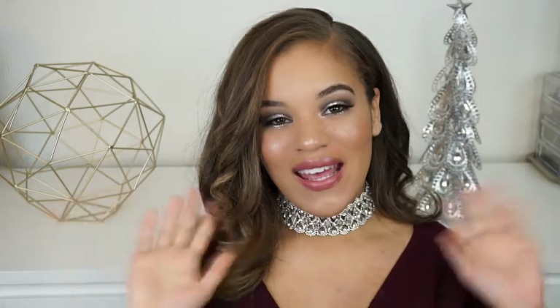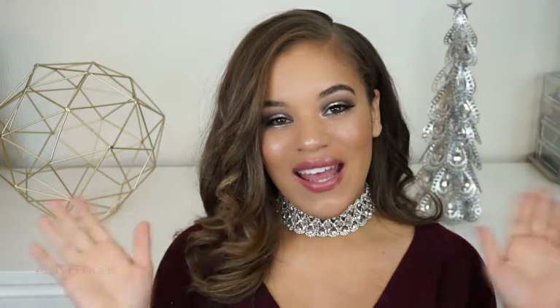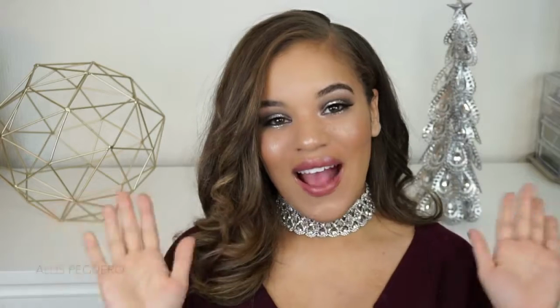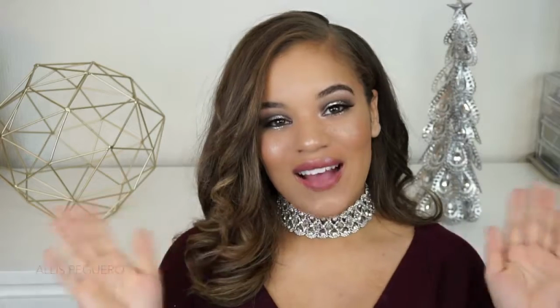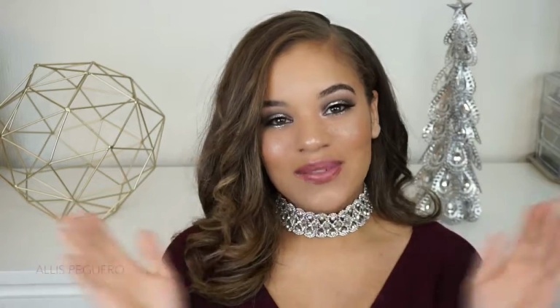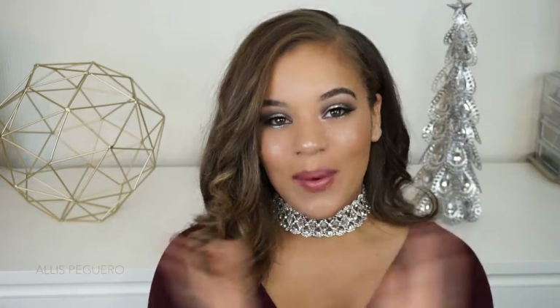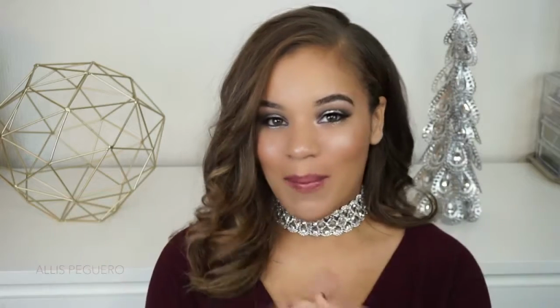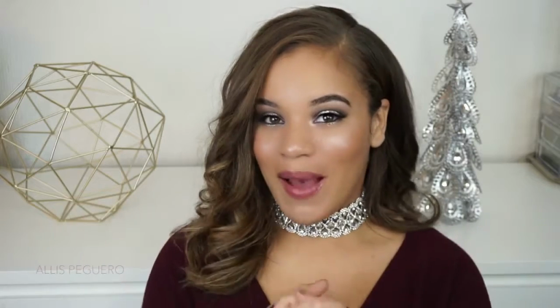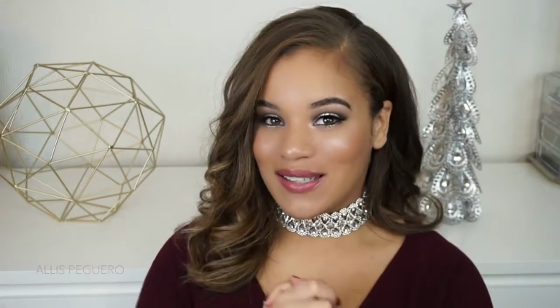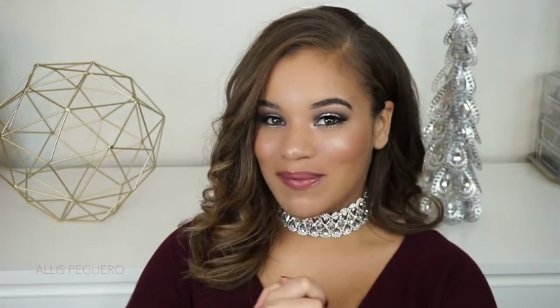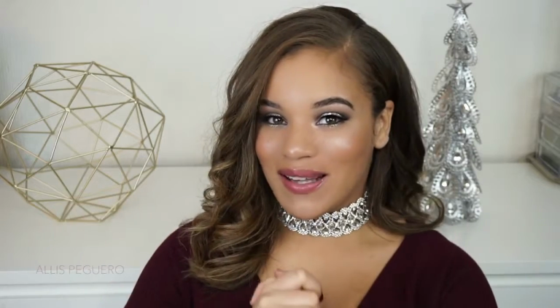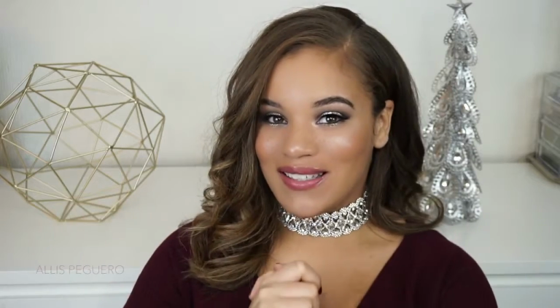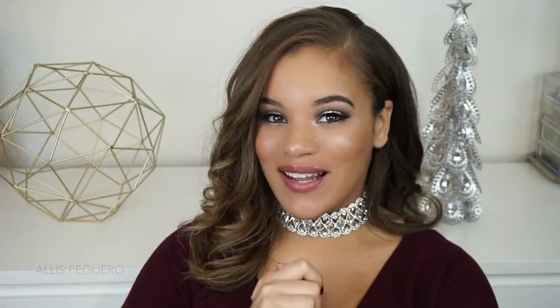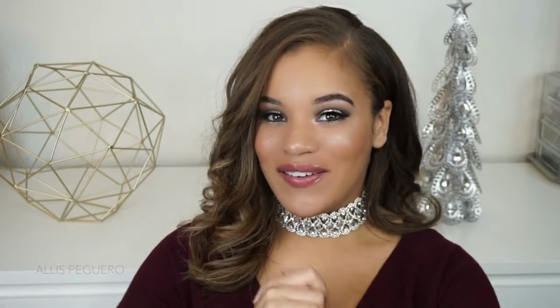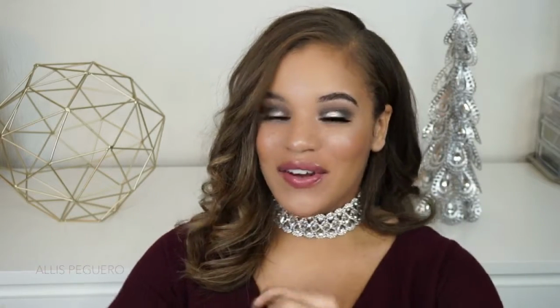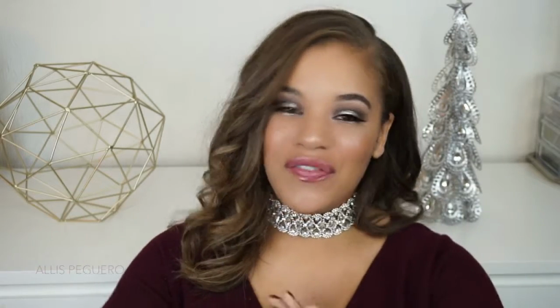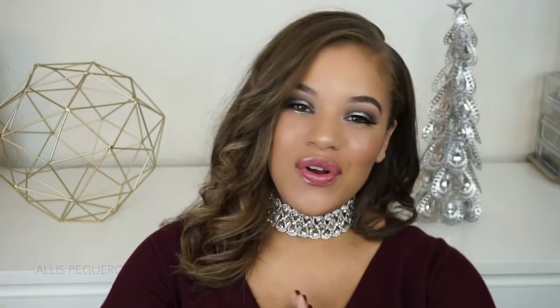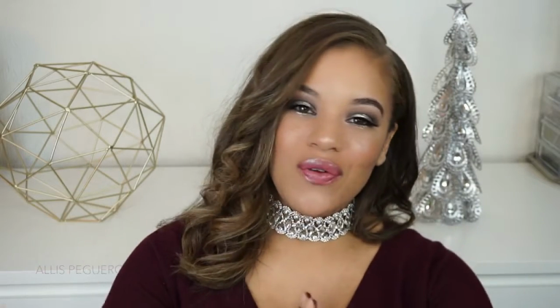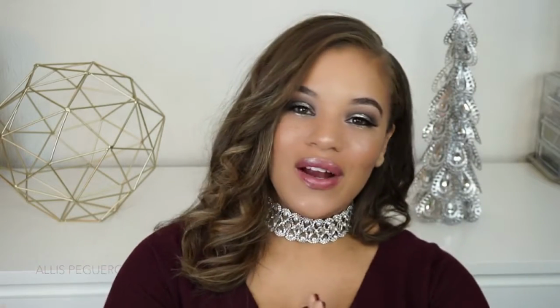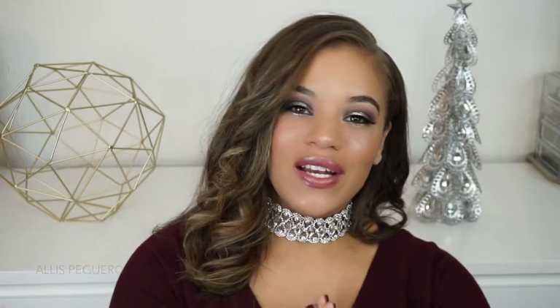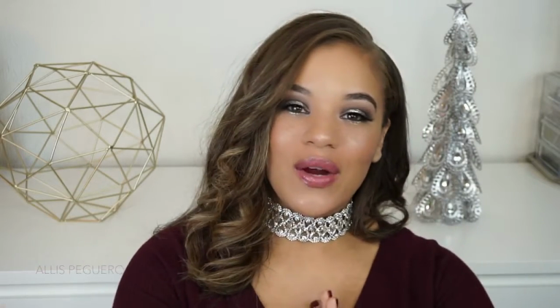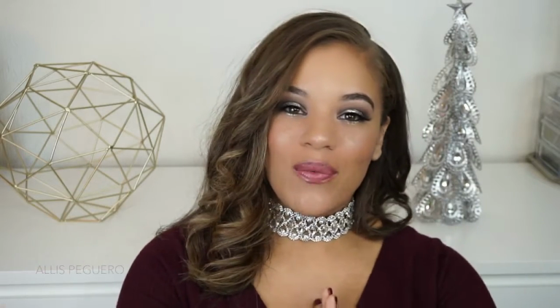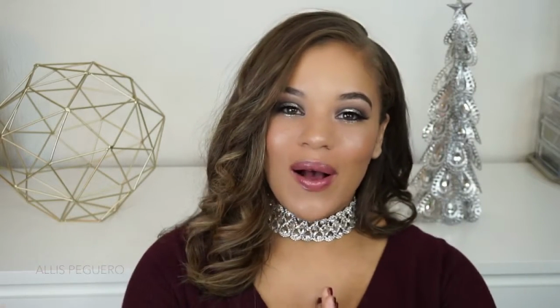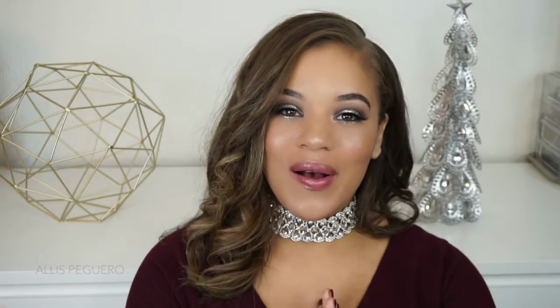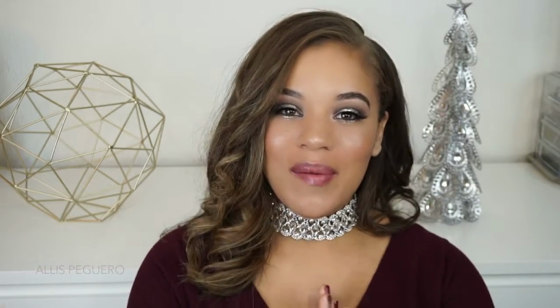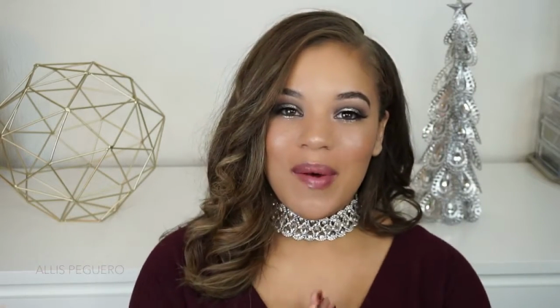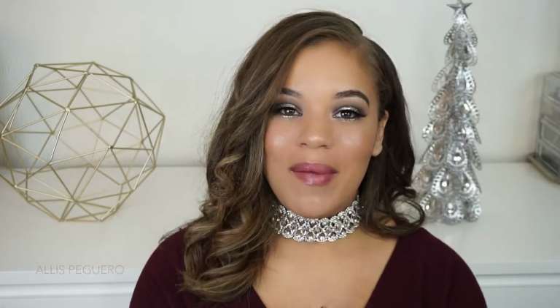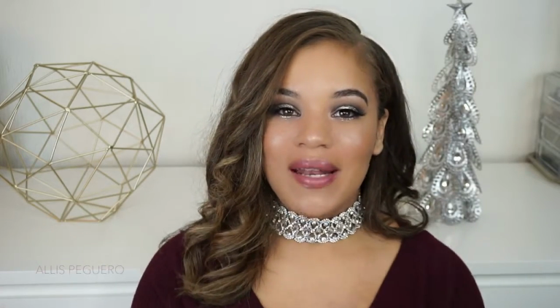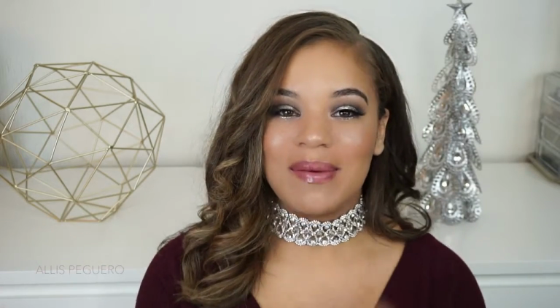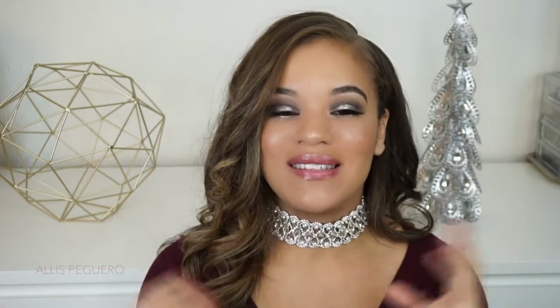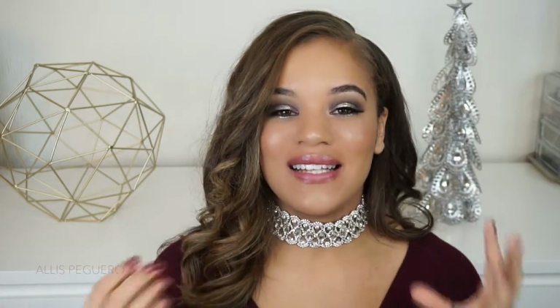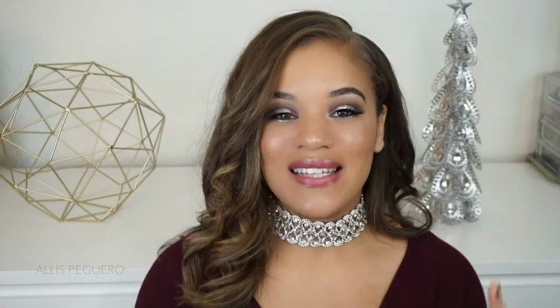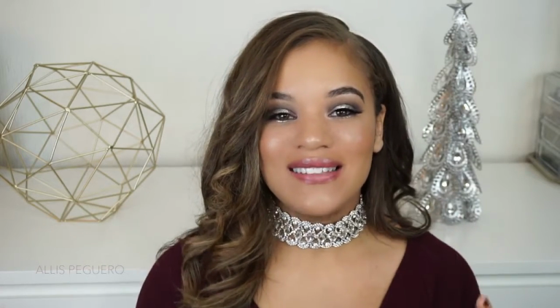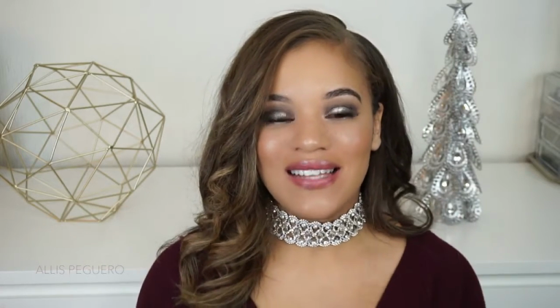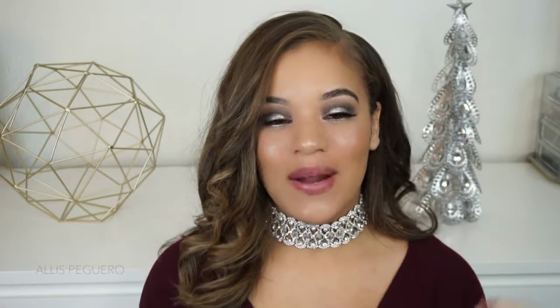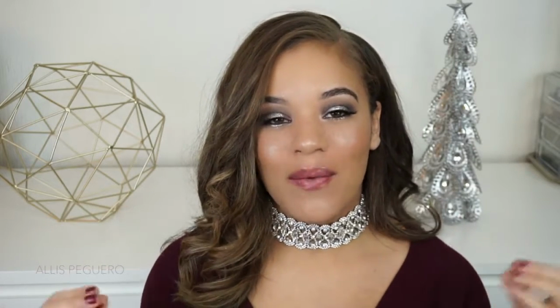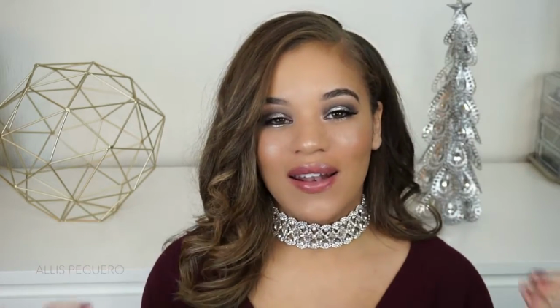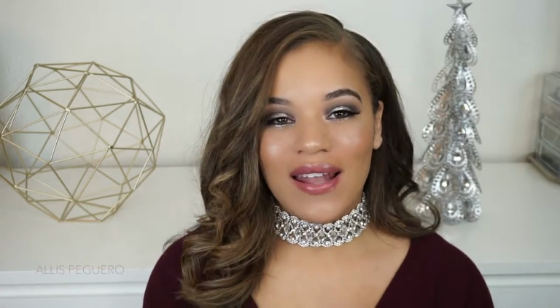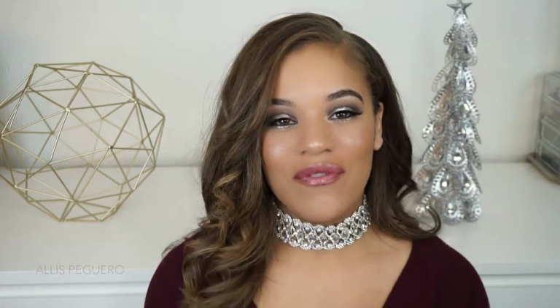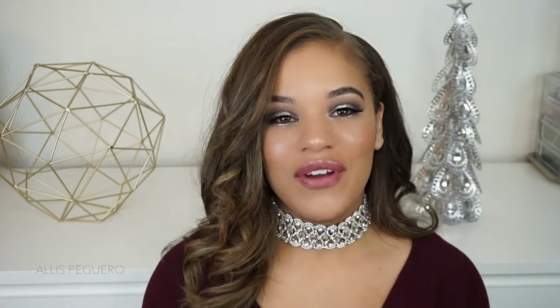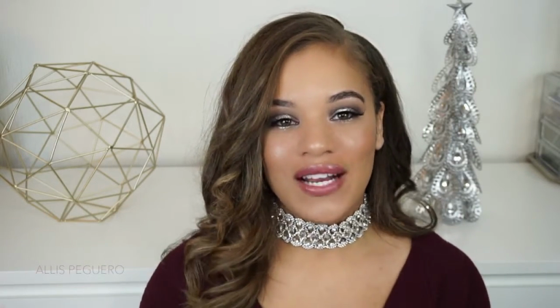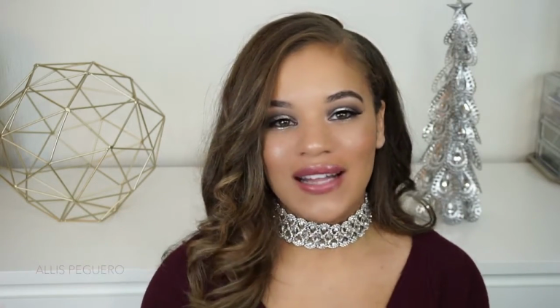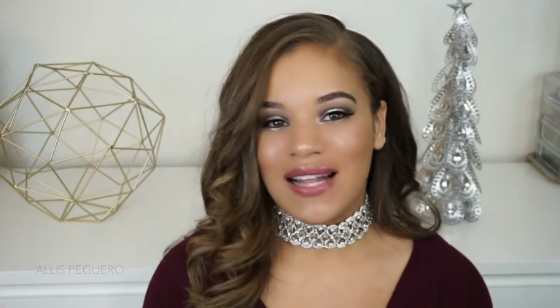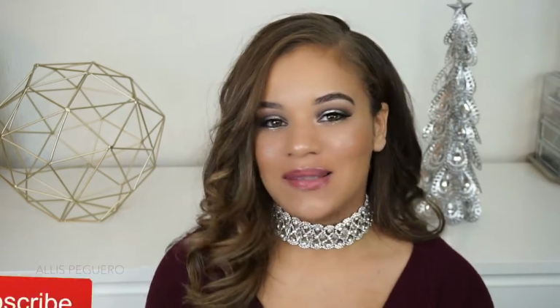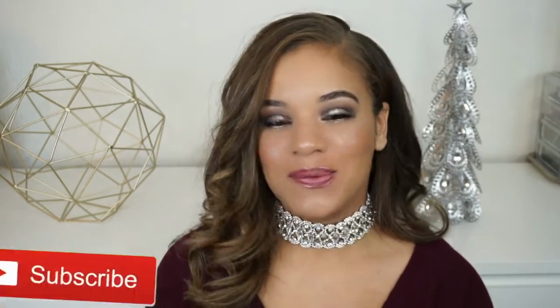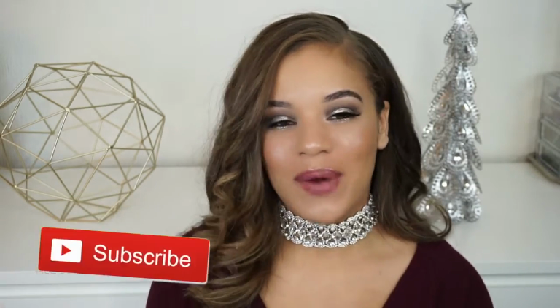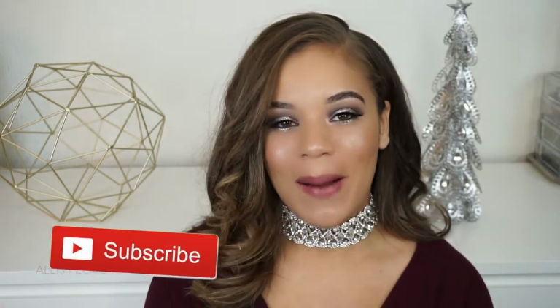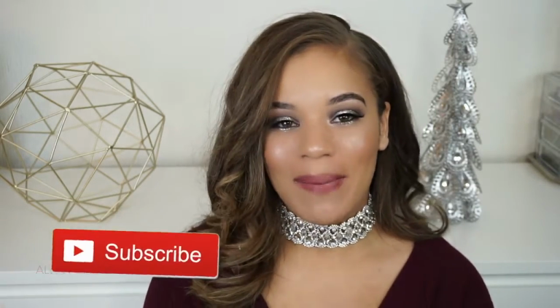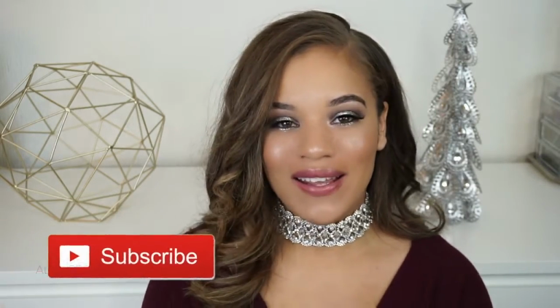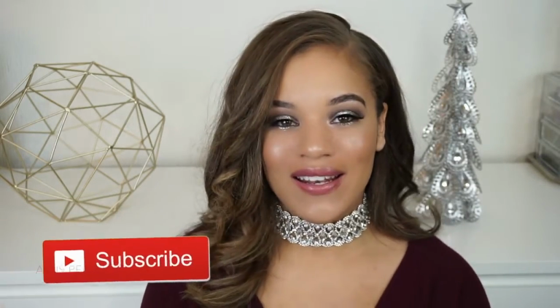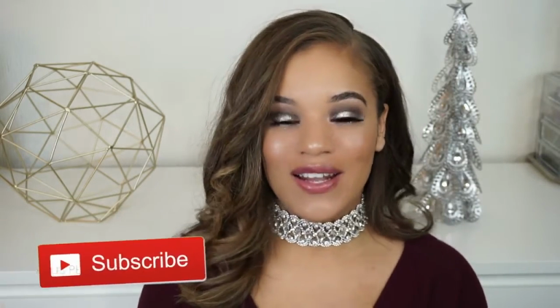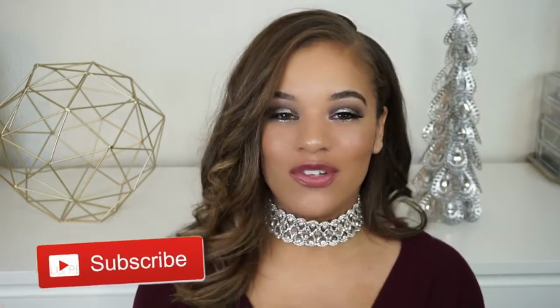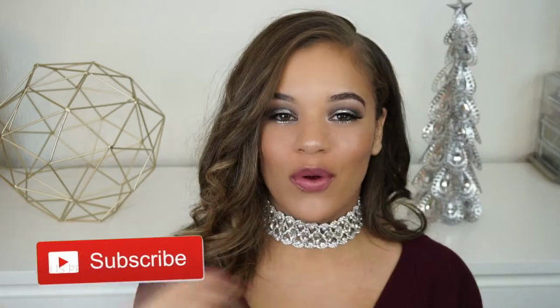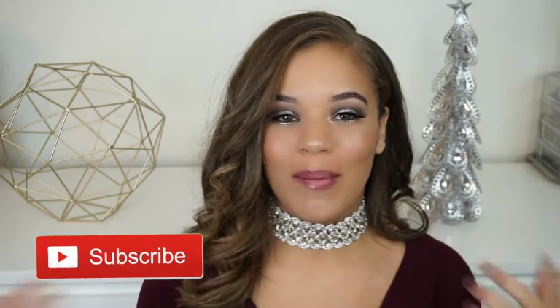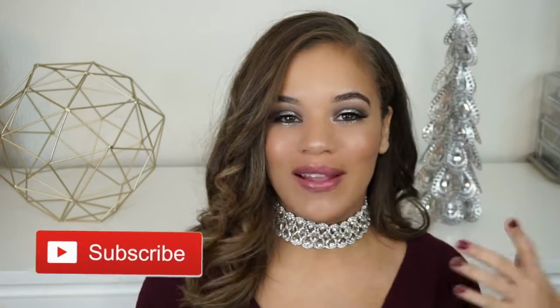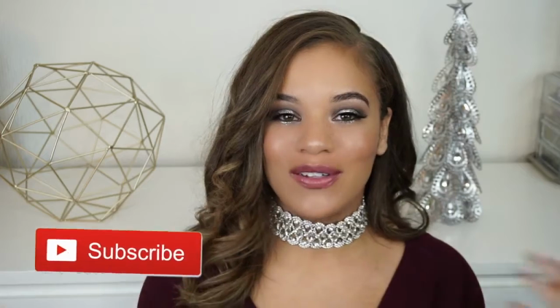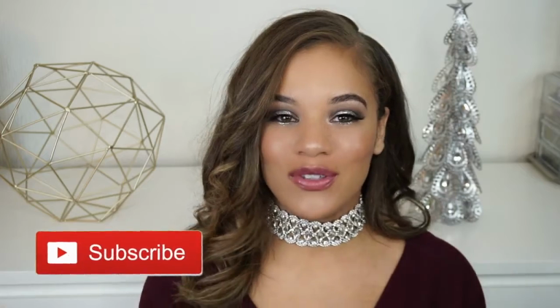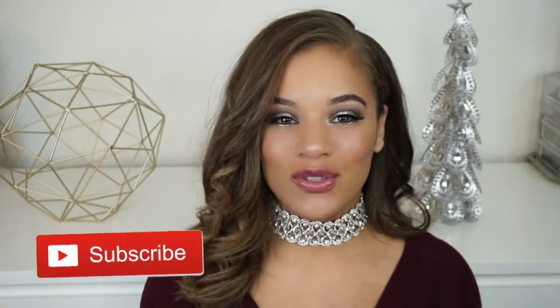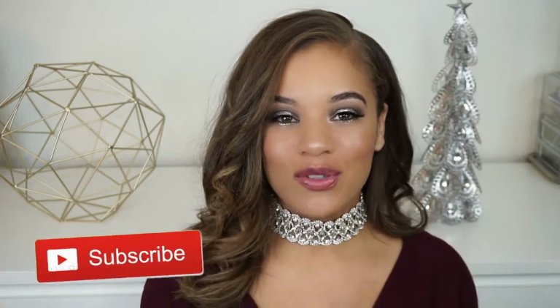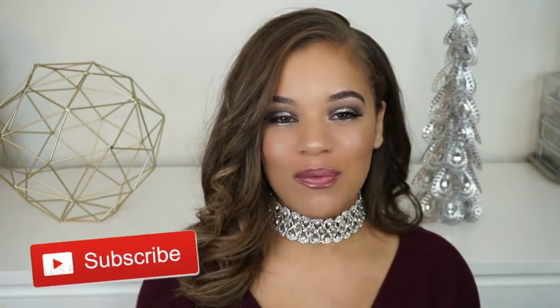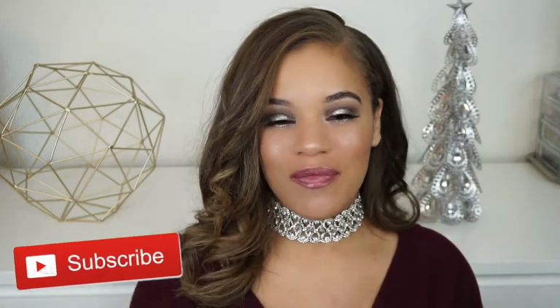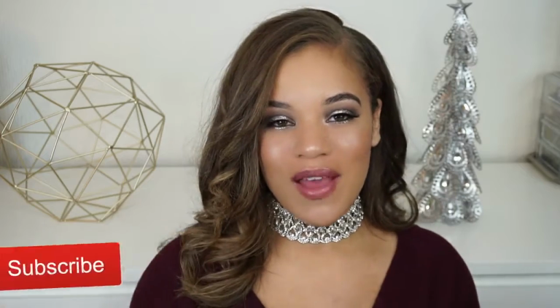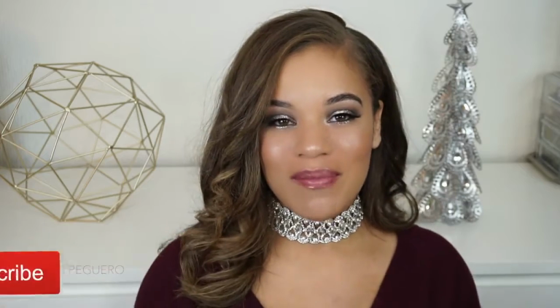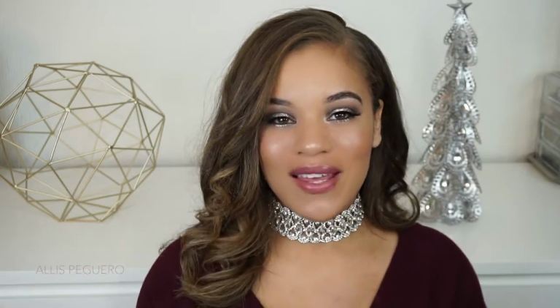Hey guys, welcome back to my channel. If you're new around here, welcome. My name is Elise and I would love for you to hit that subscribe button and join my little YouTube family.